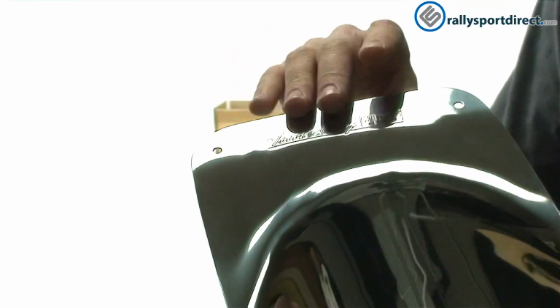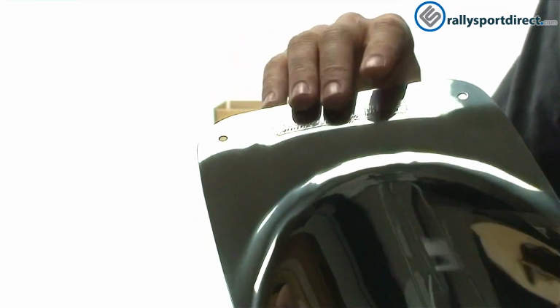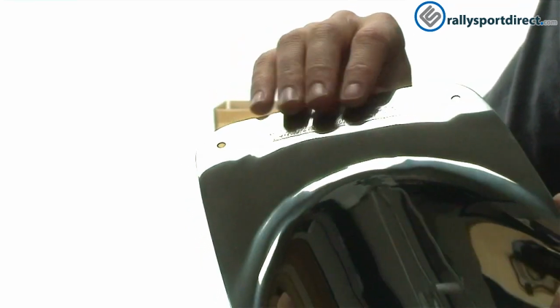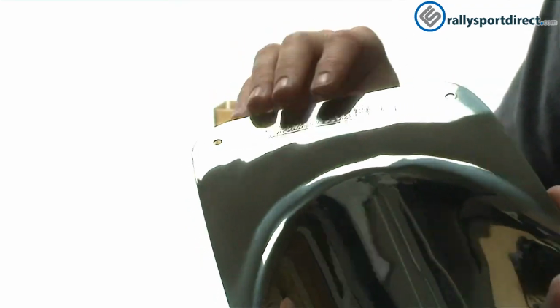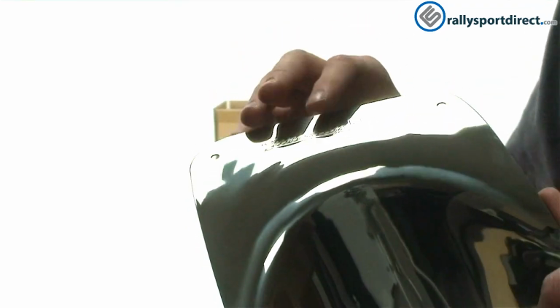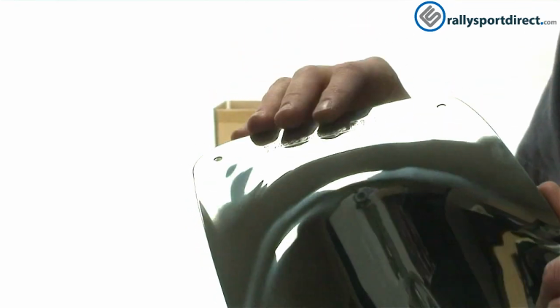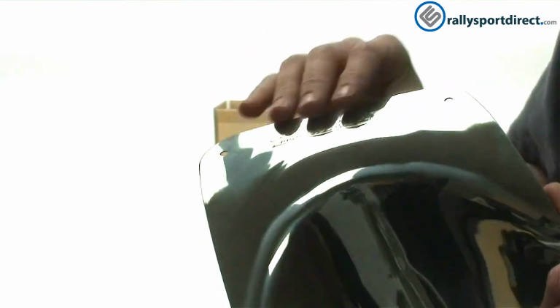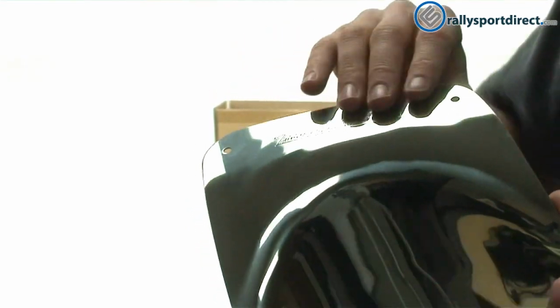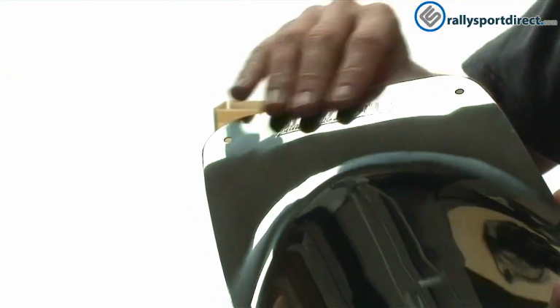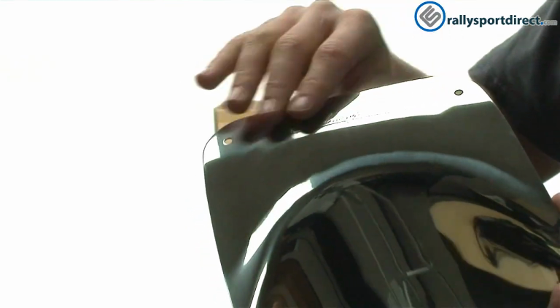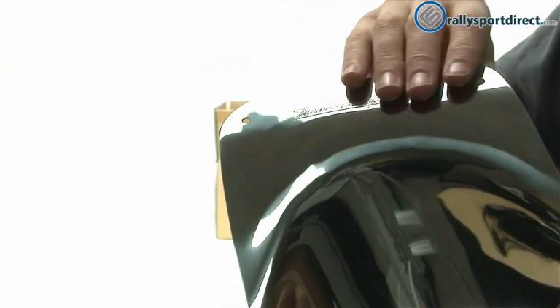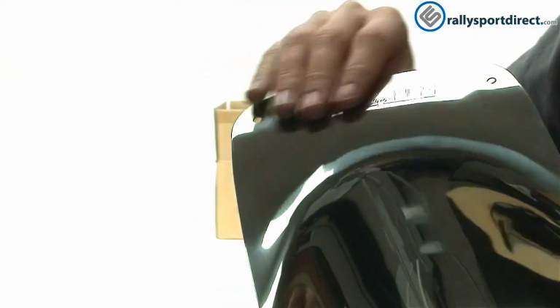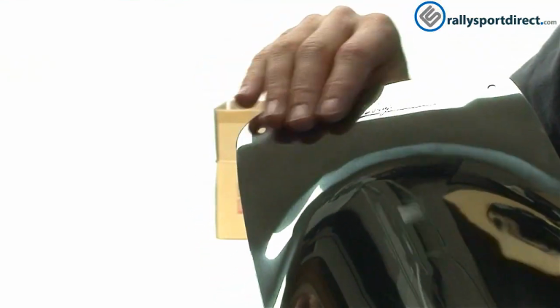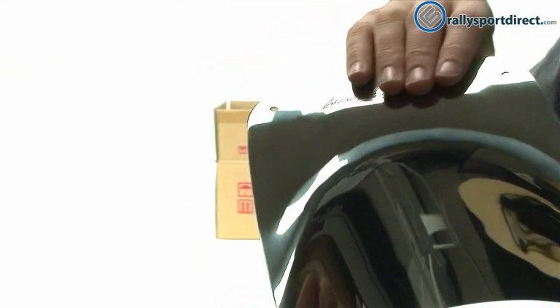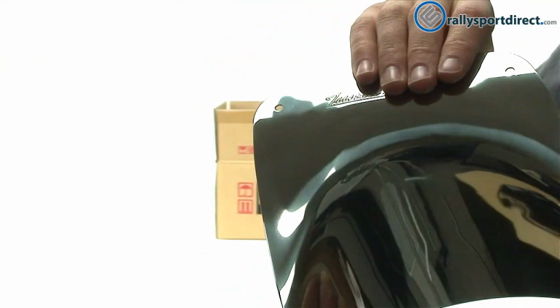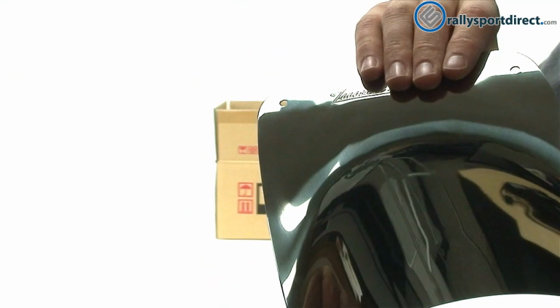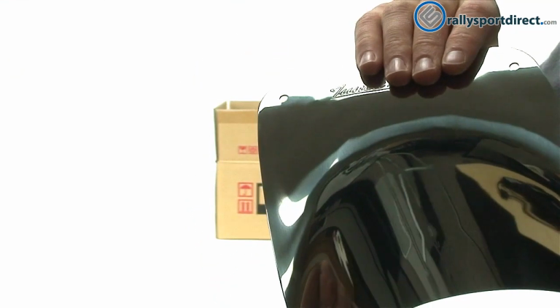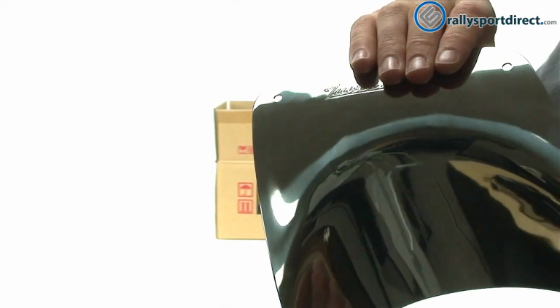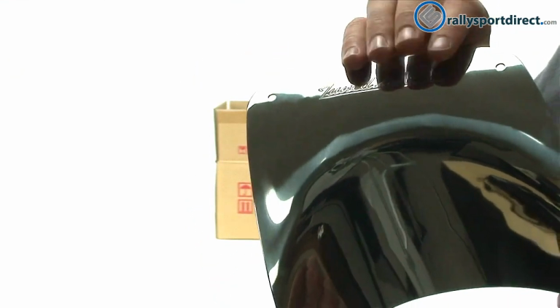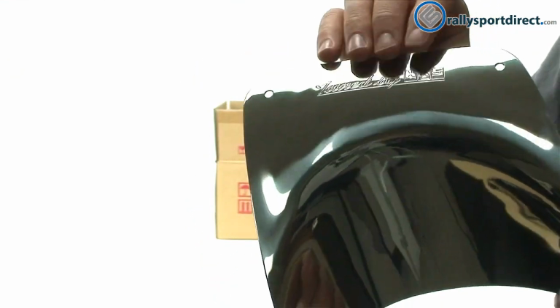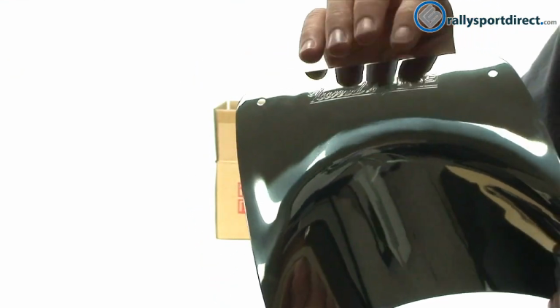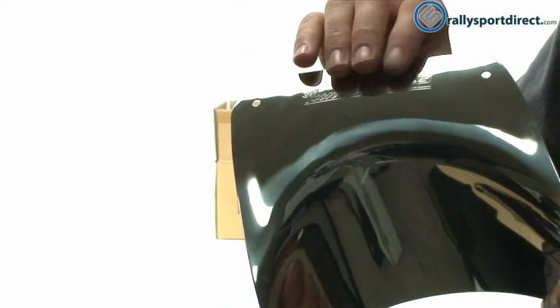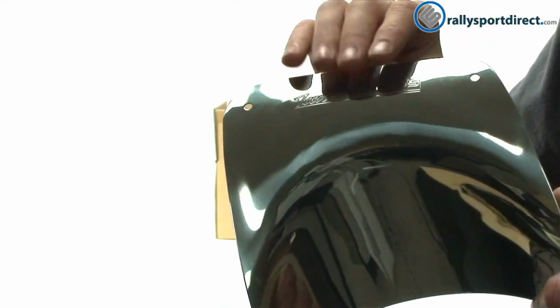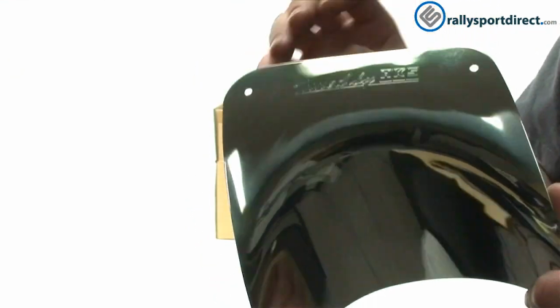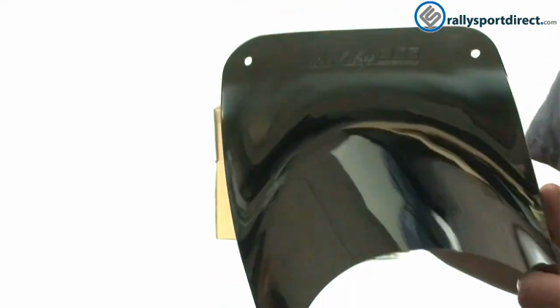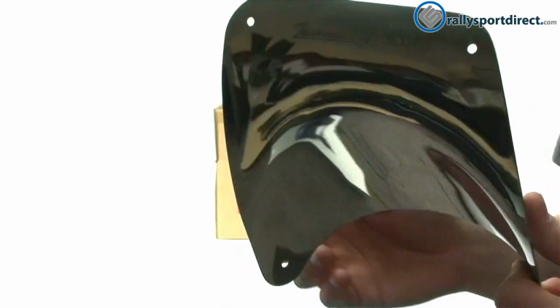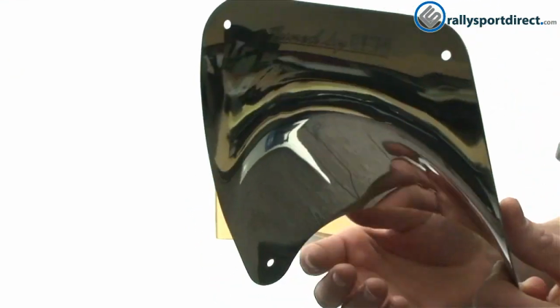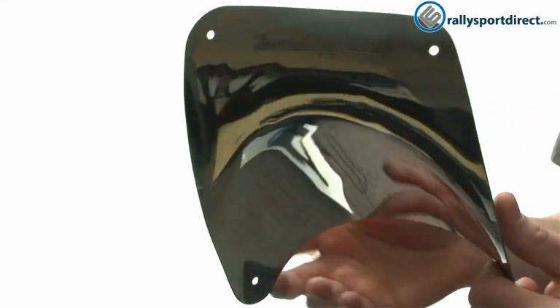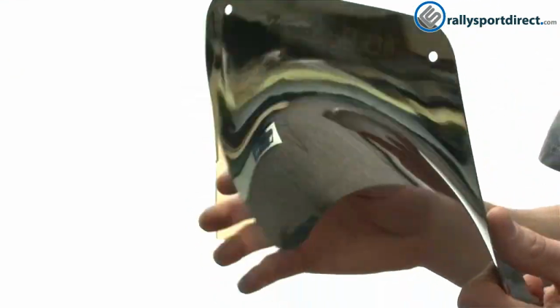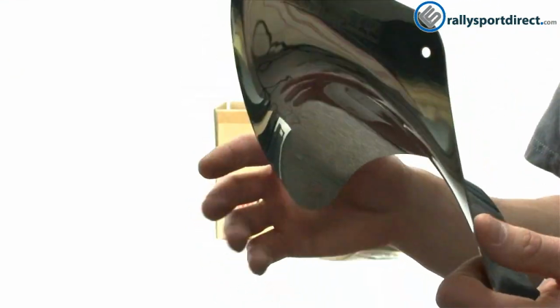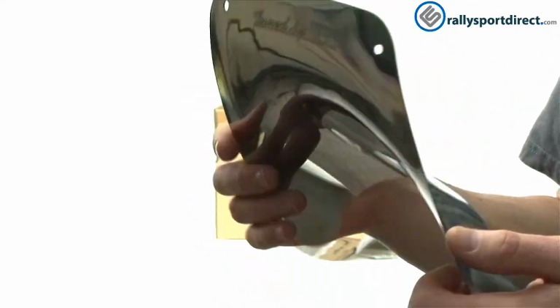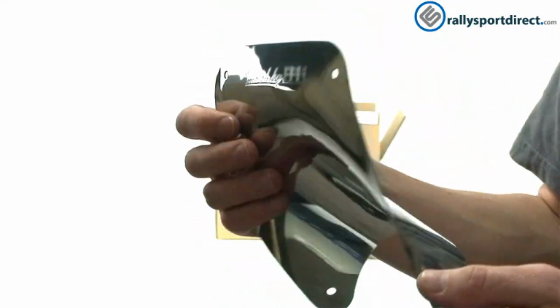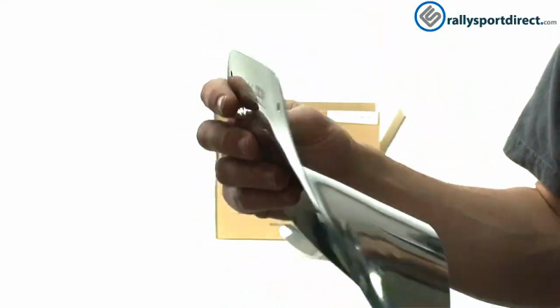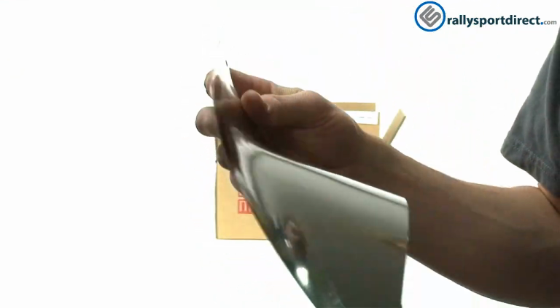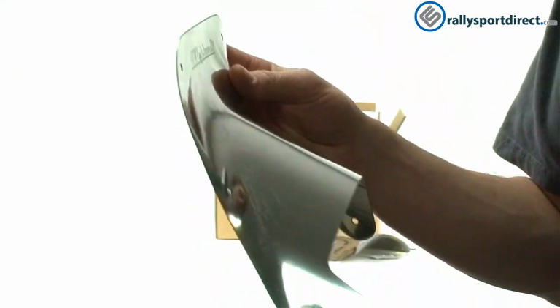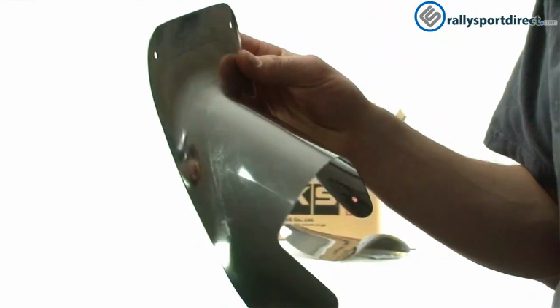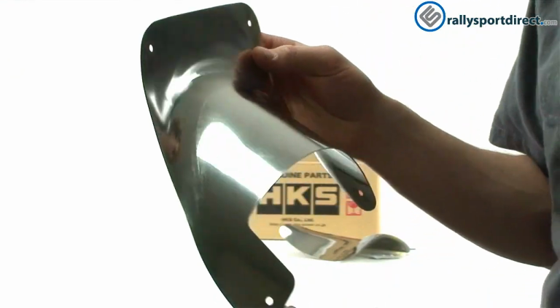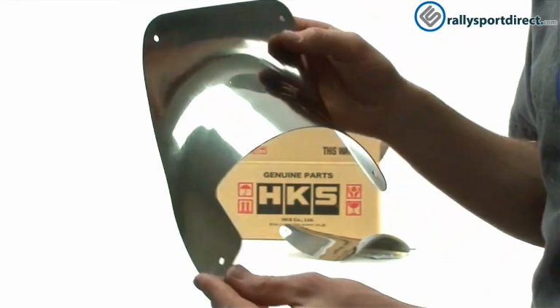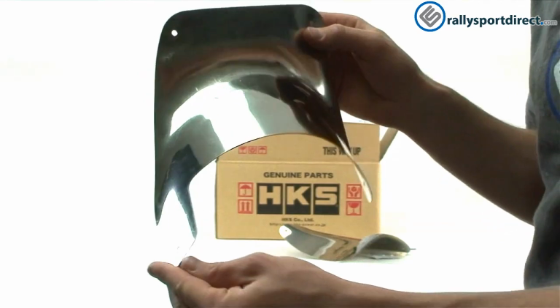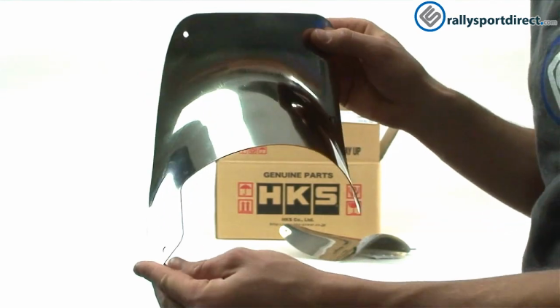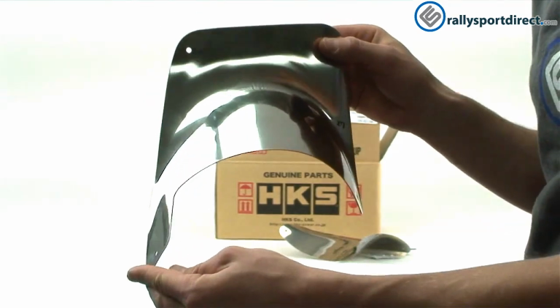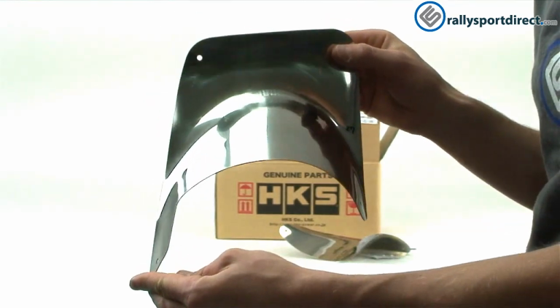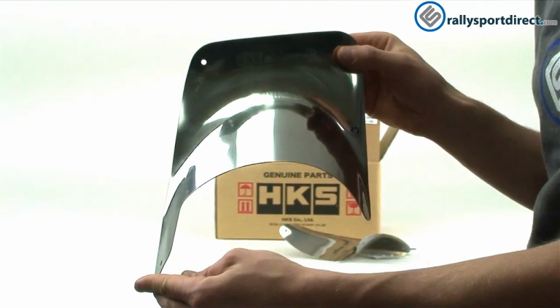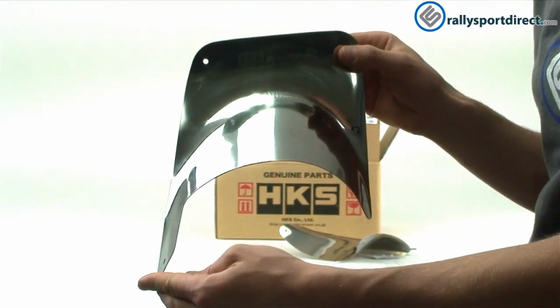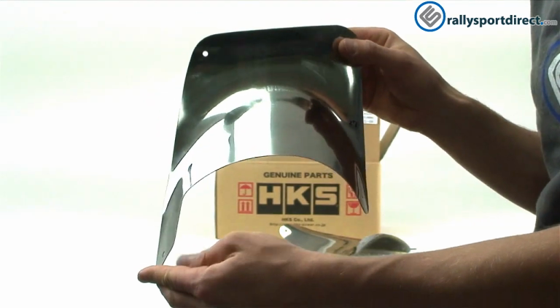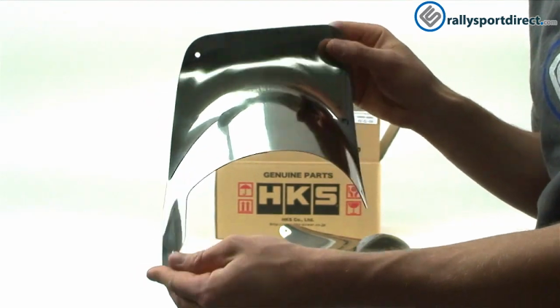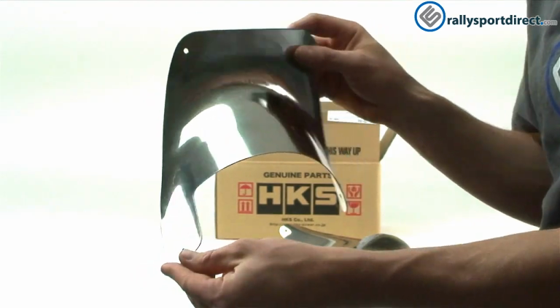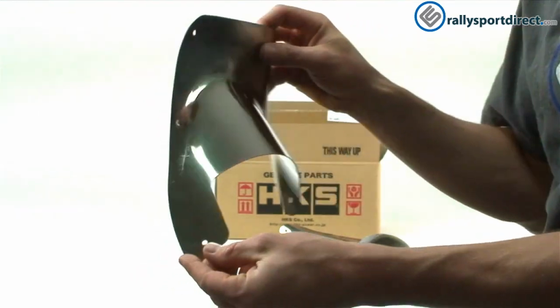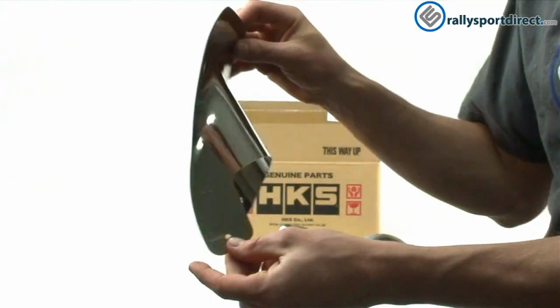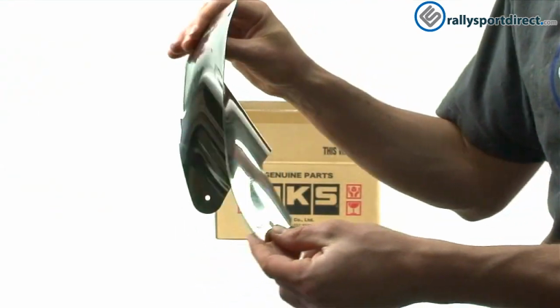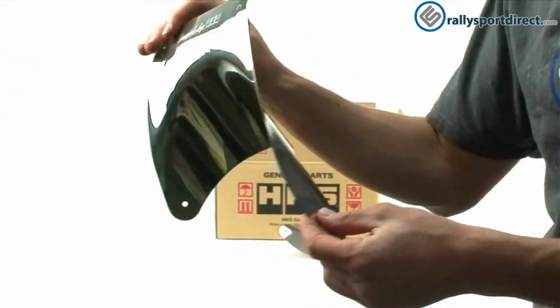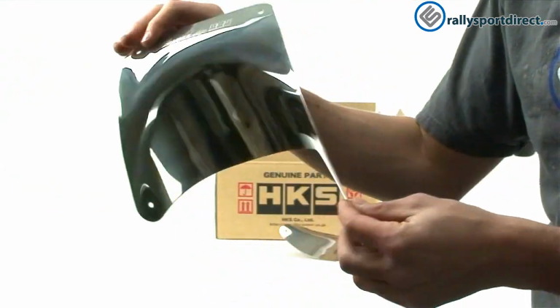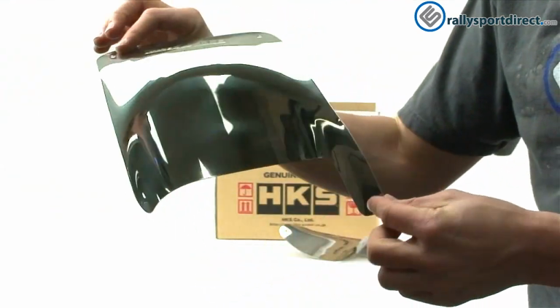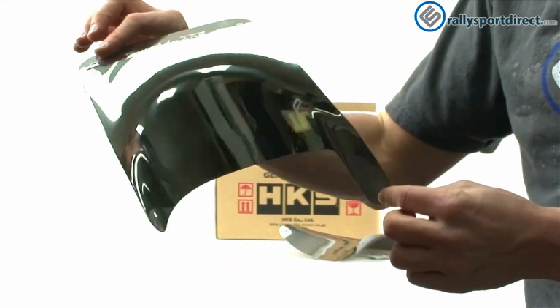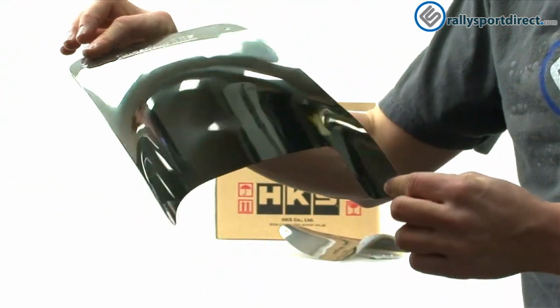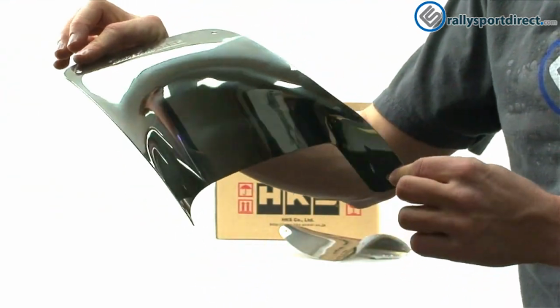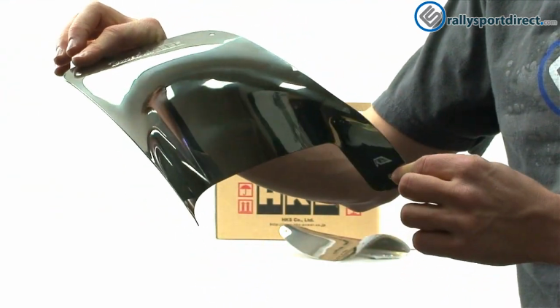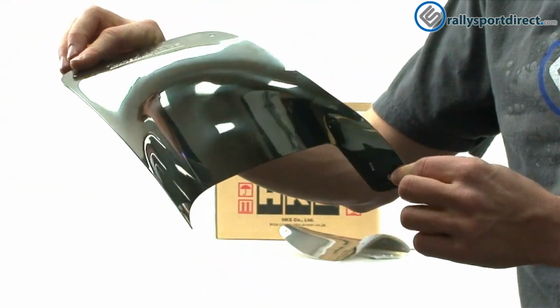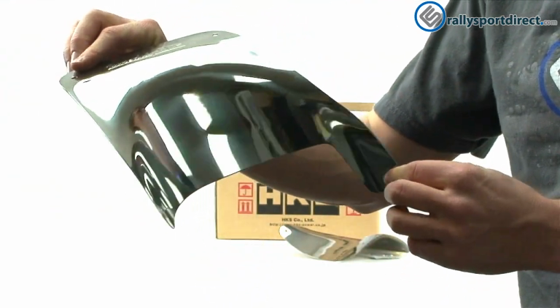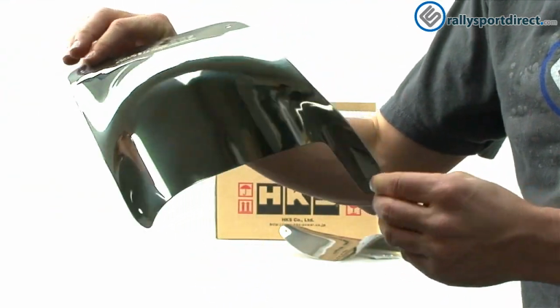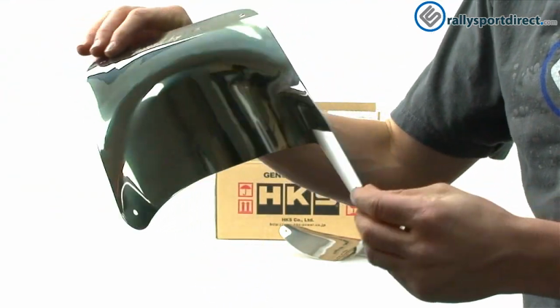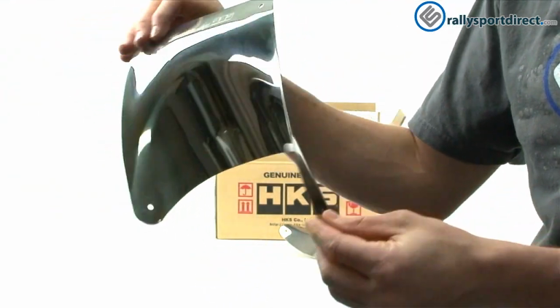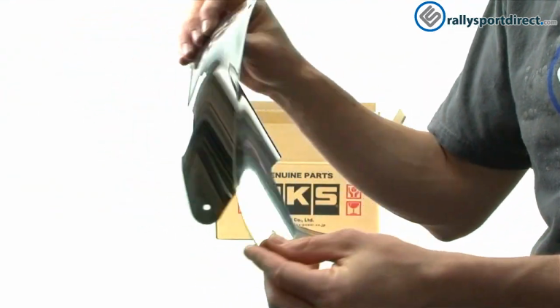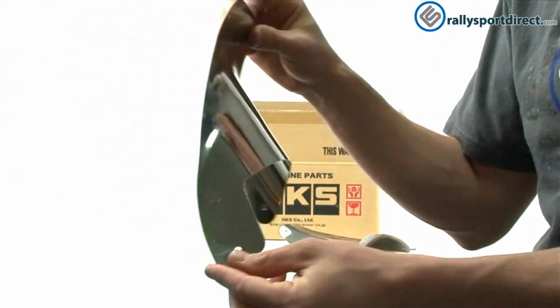This is actually the part that sticks out of the back of the car, so you'll be able to see that from the rear. Again, very high quality piece here.